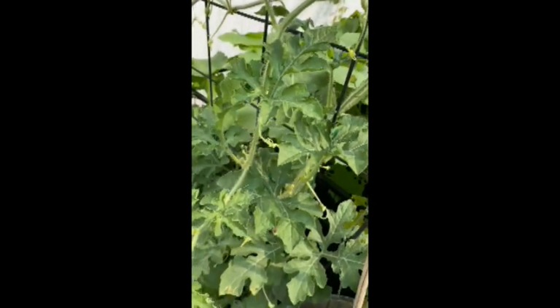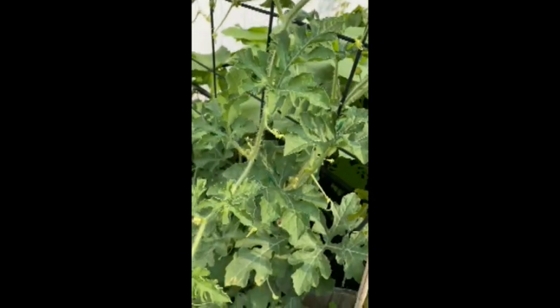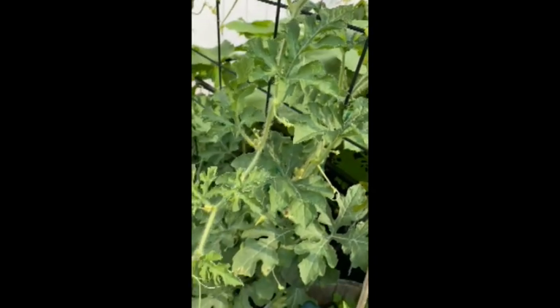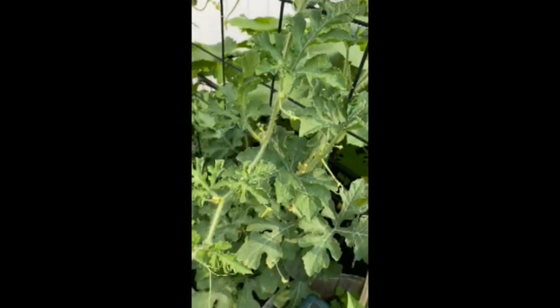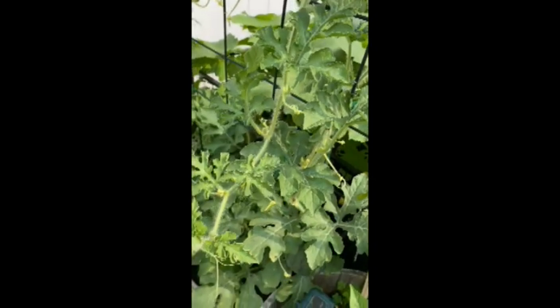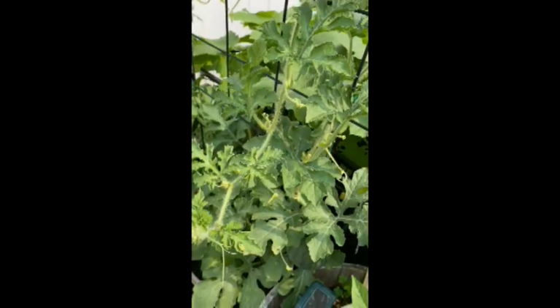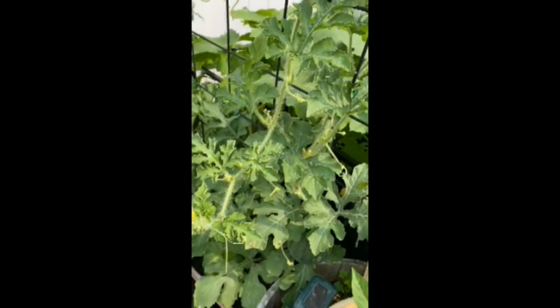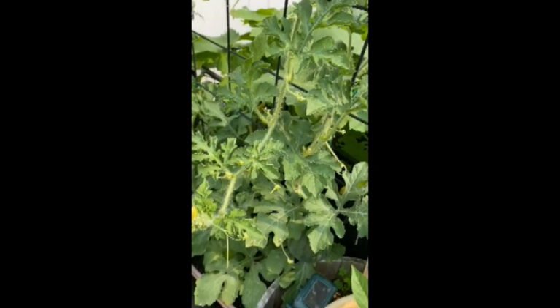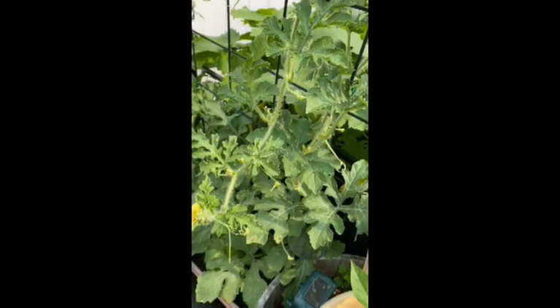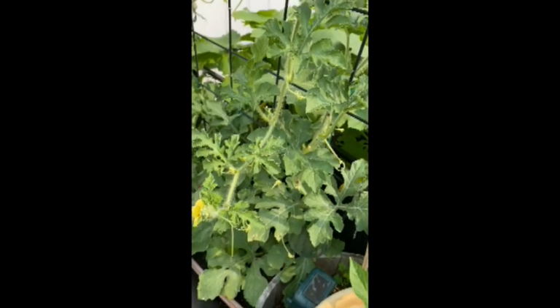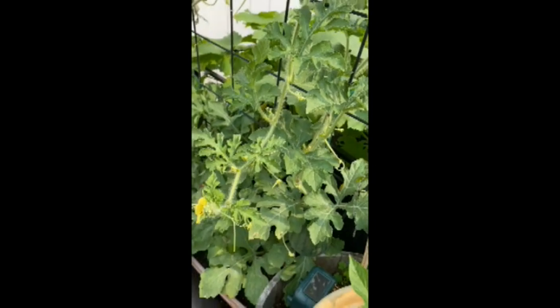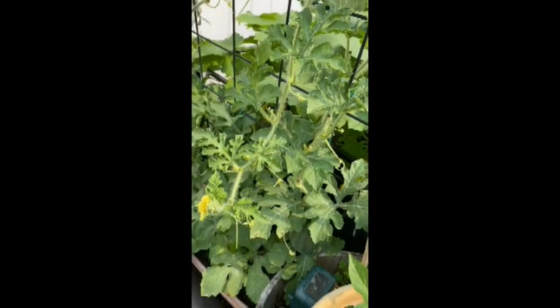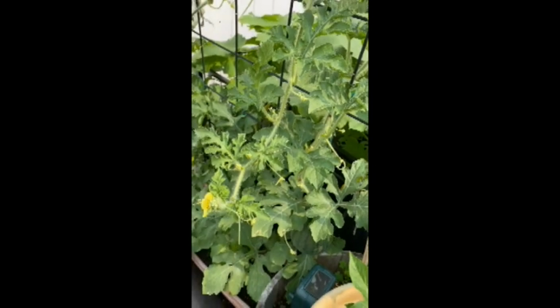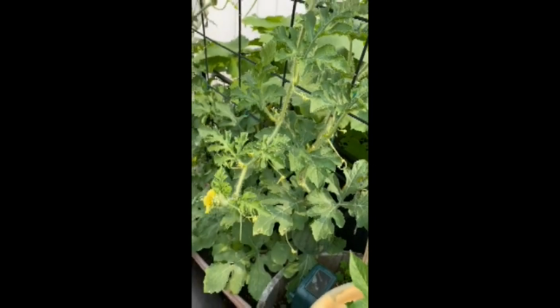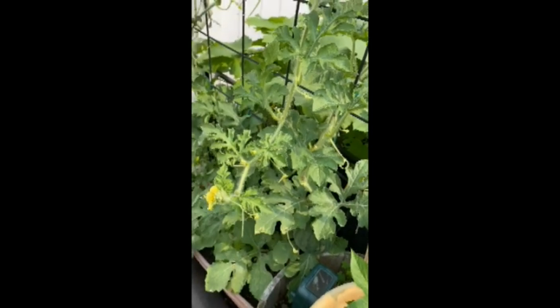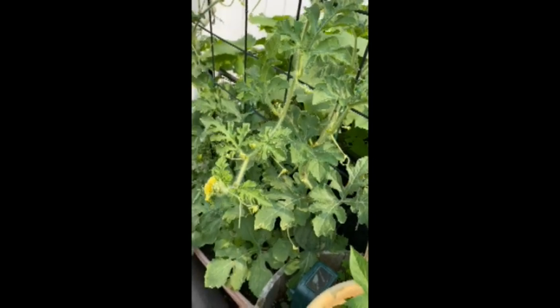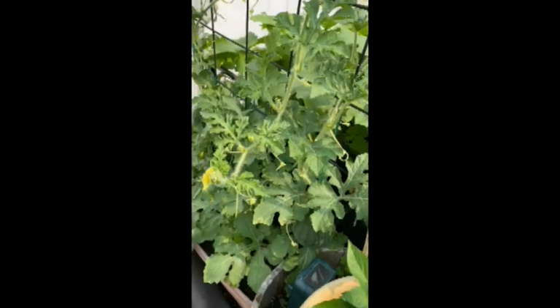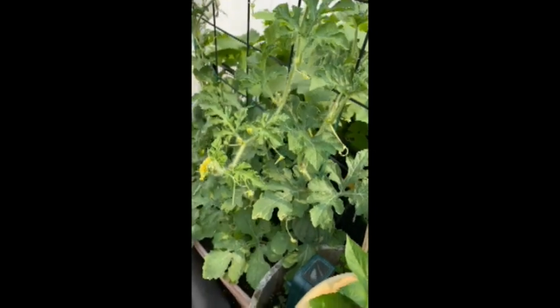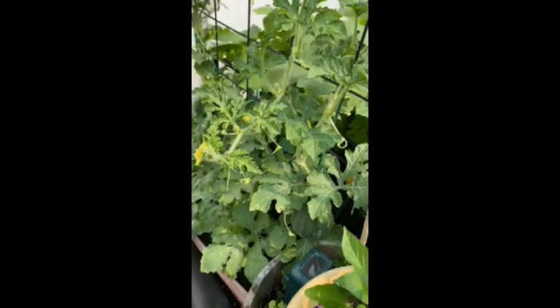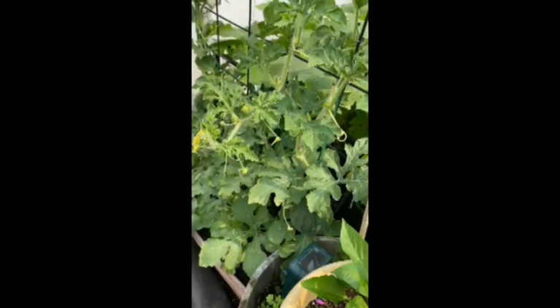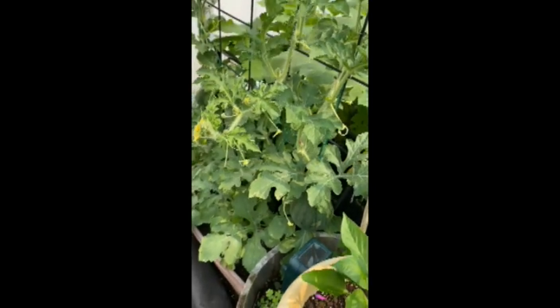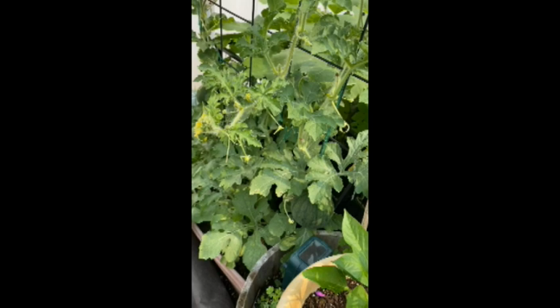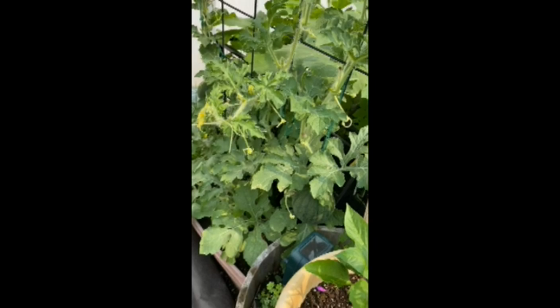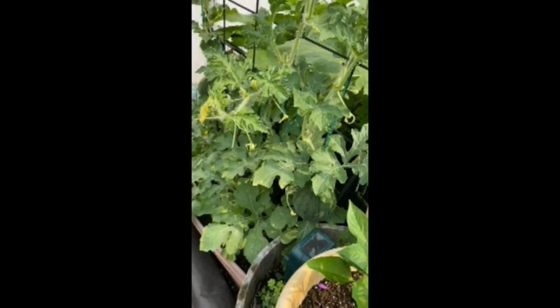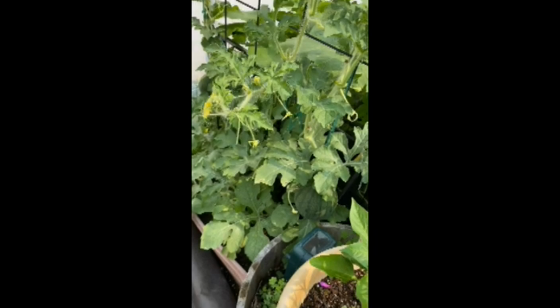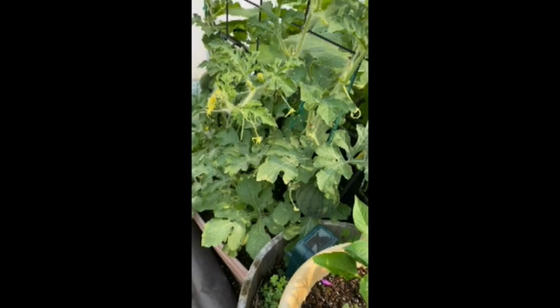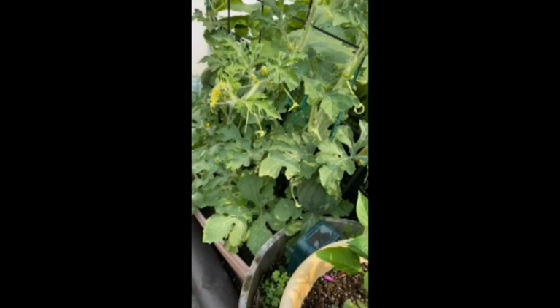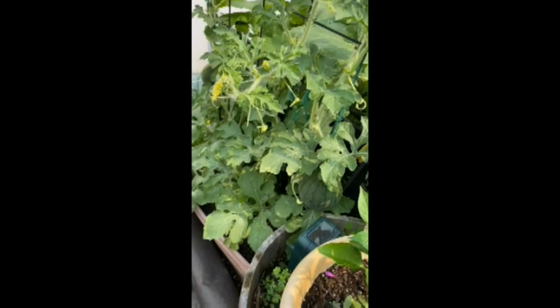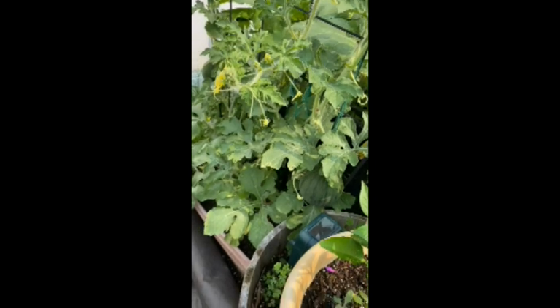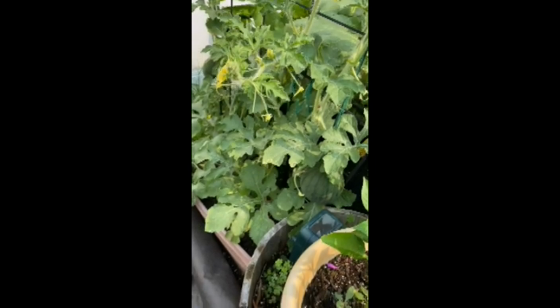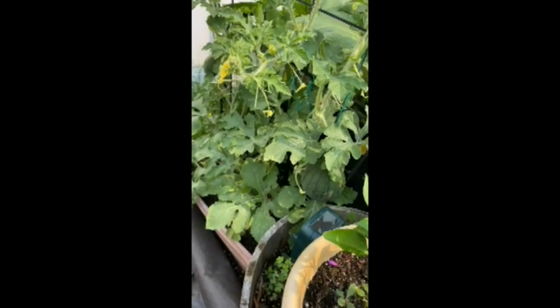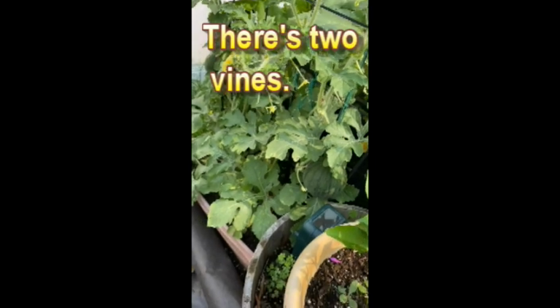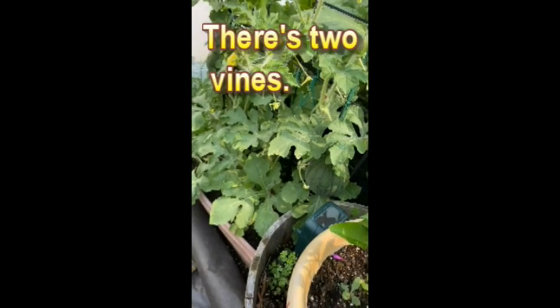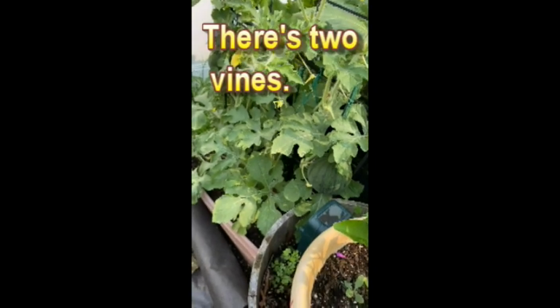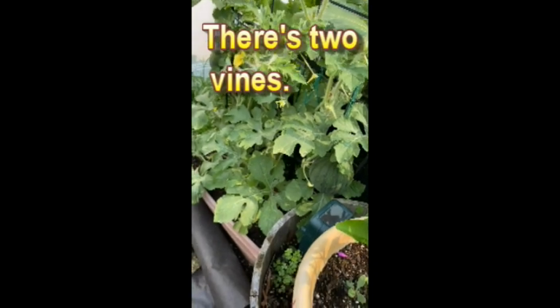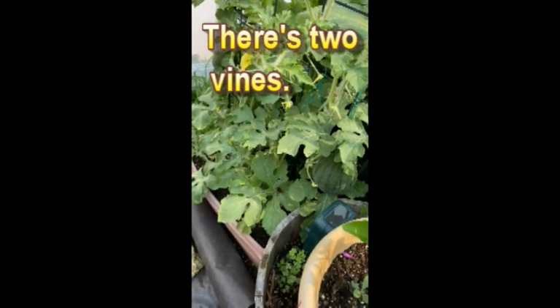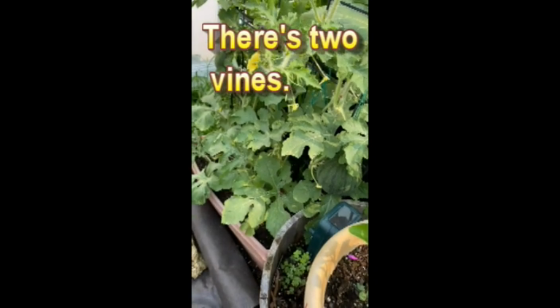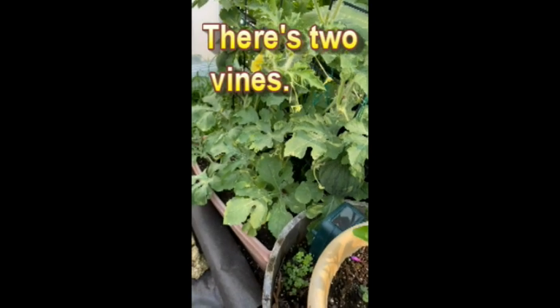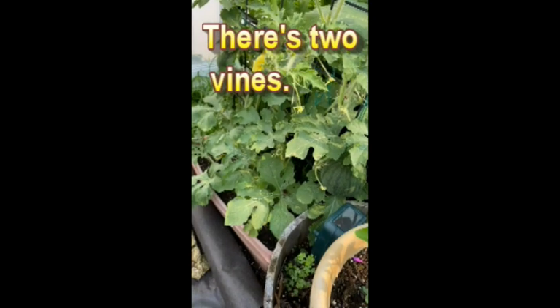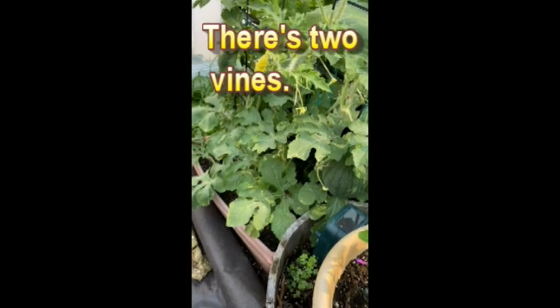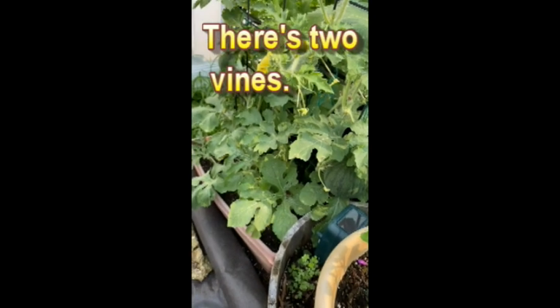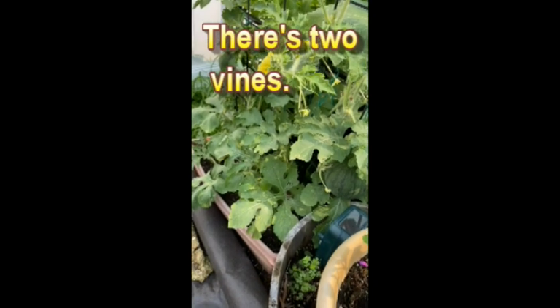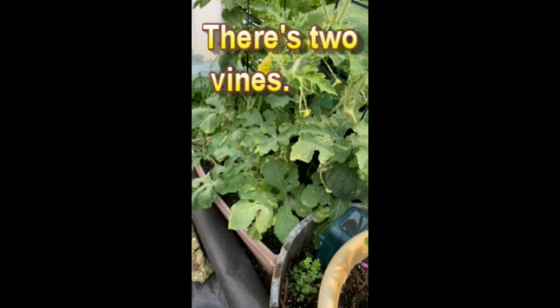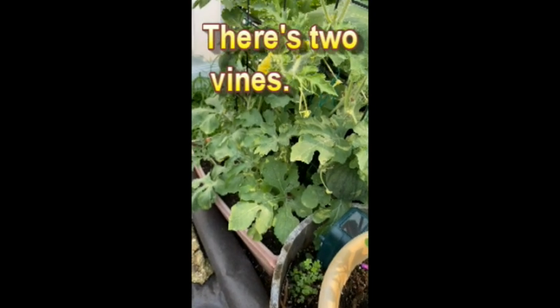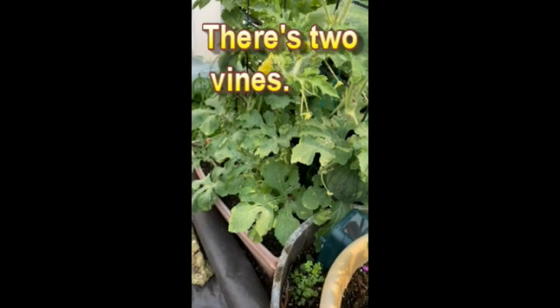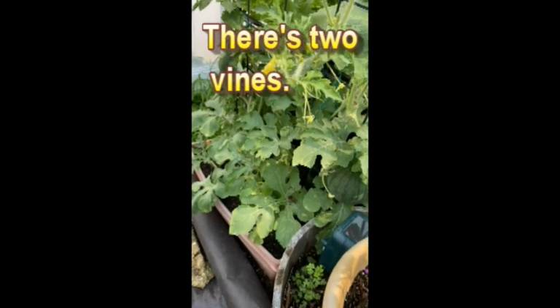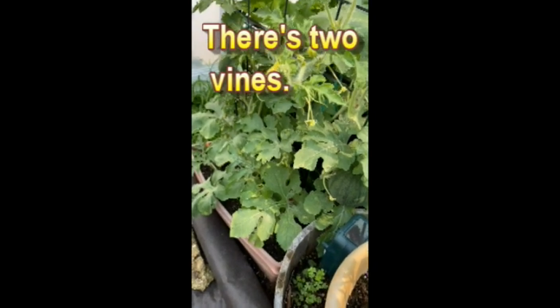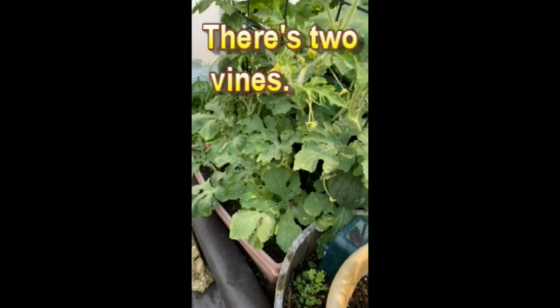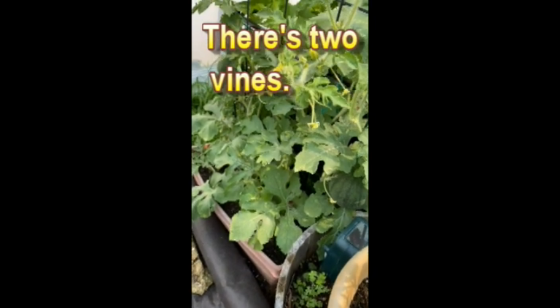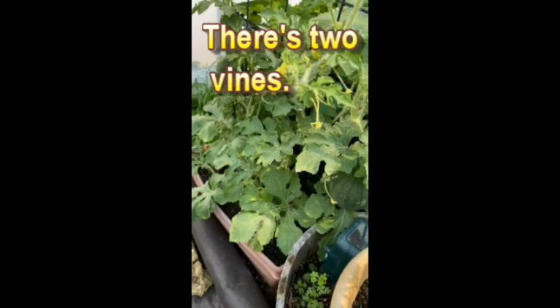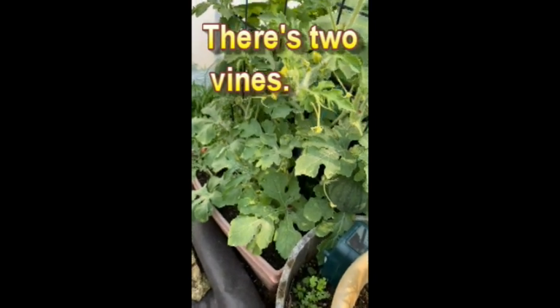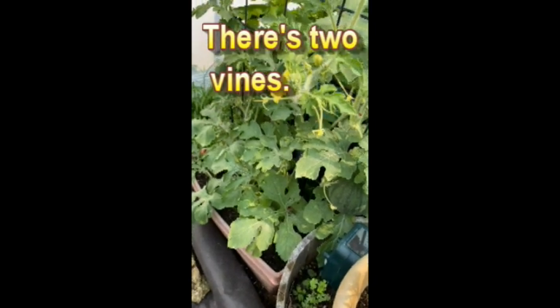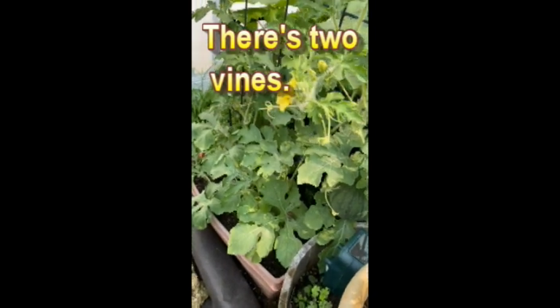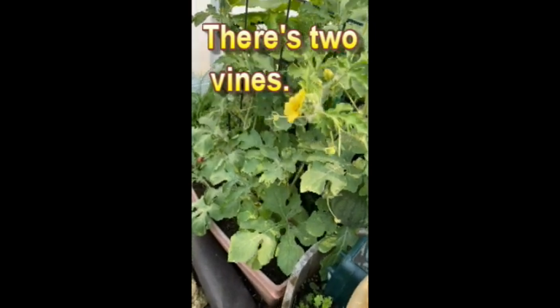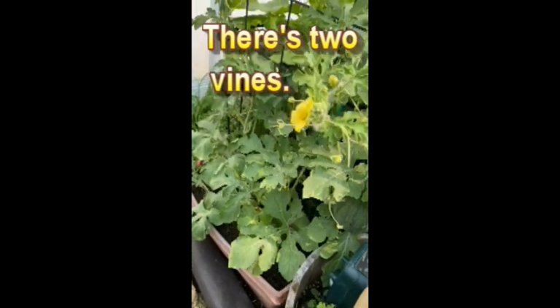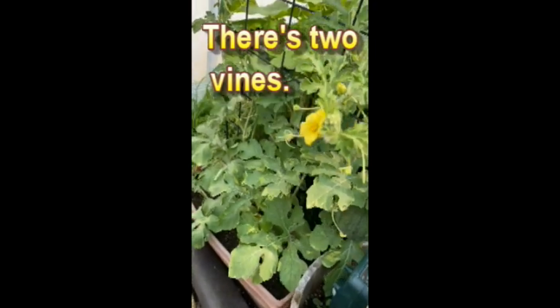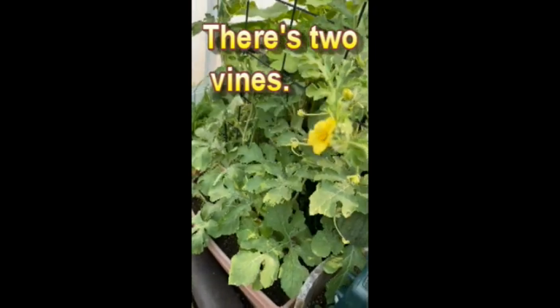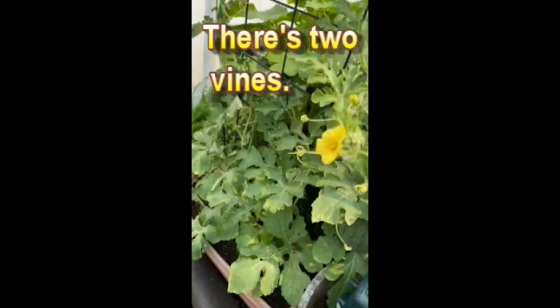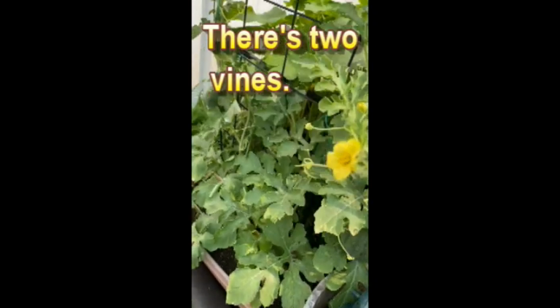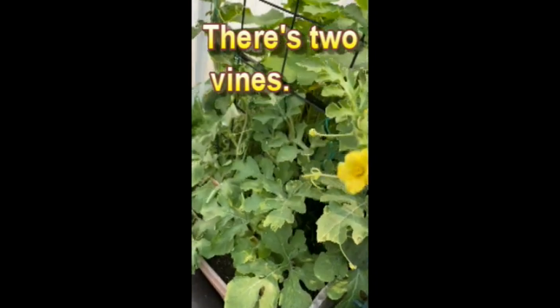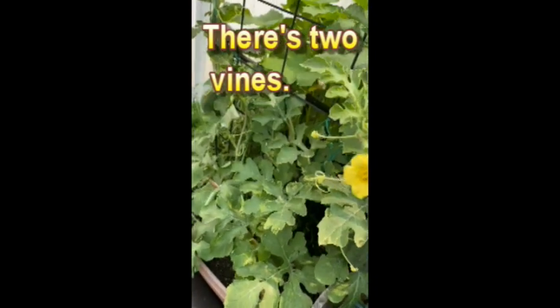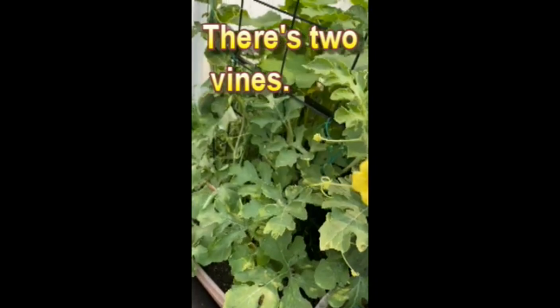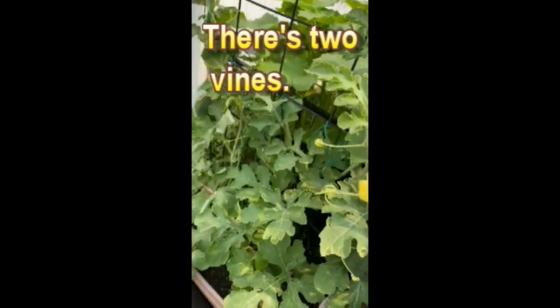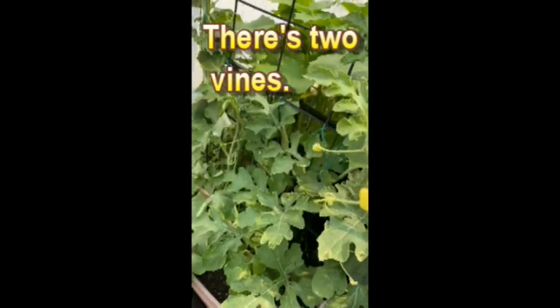Grow your own and you don't need a whole lot of space — that's just one little container.